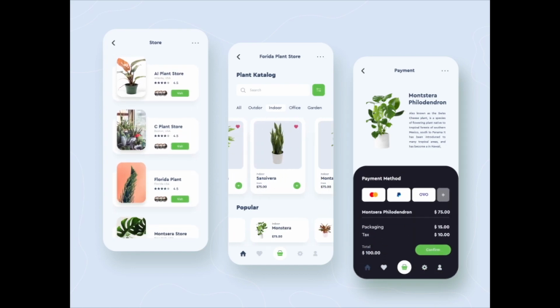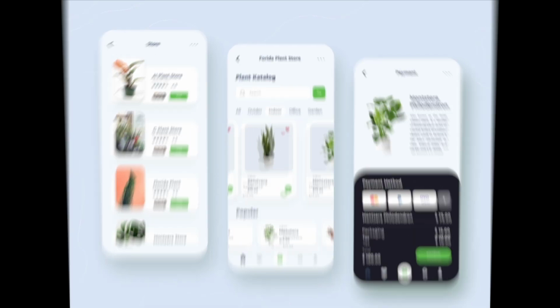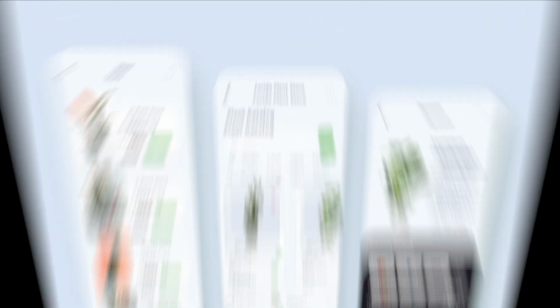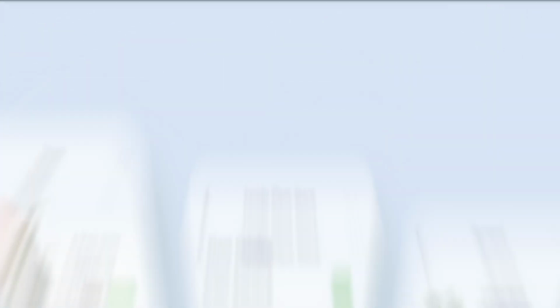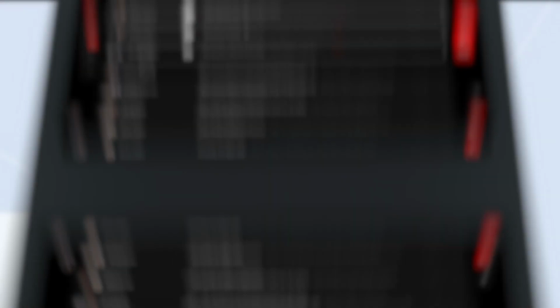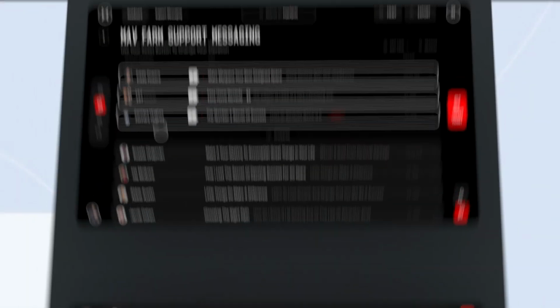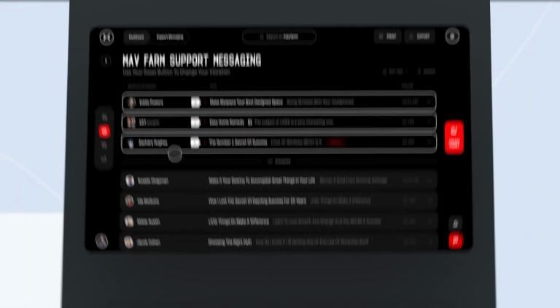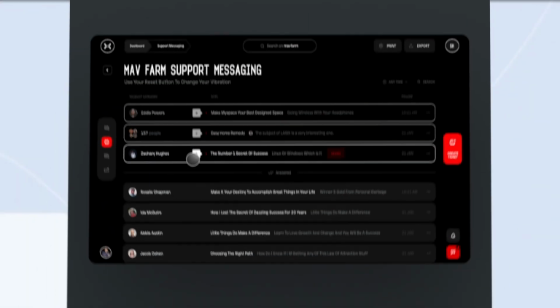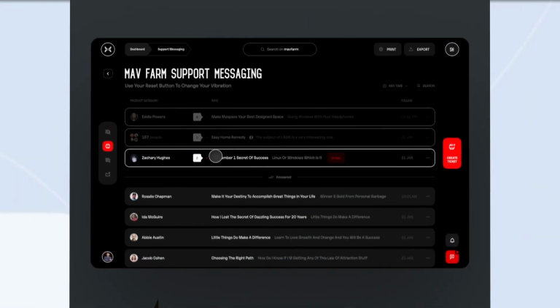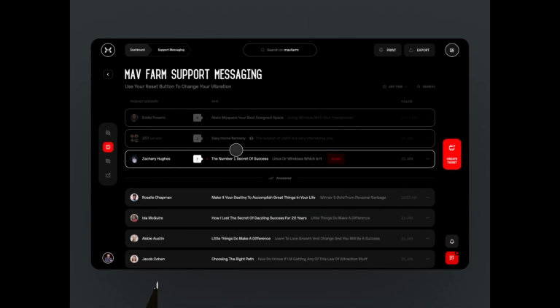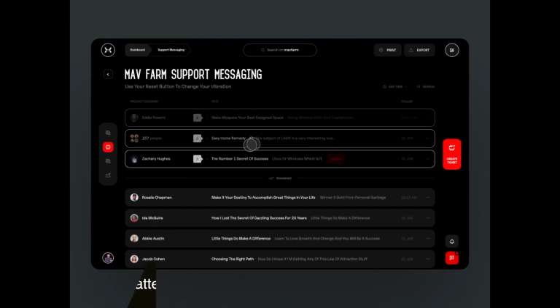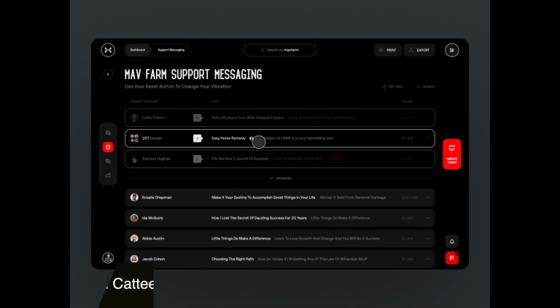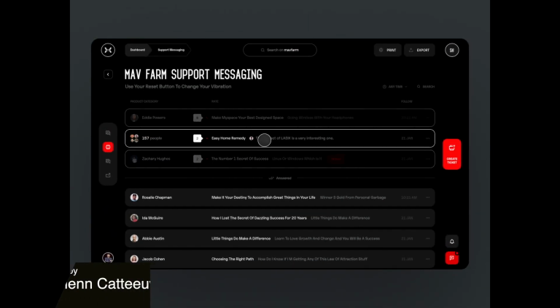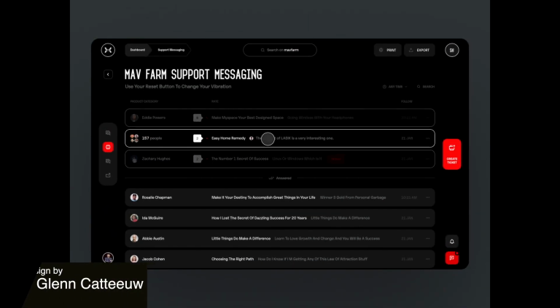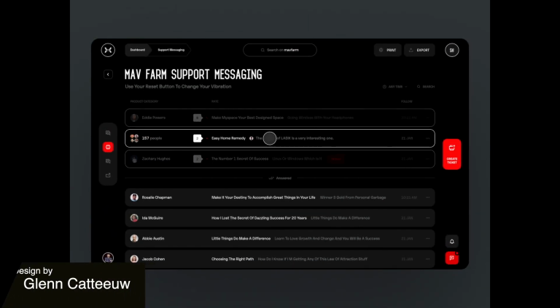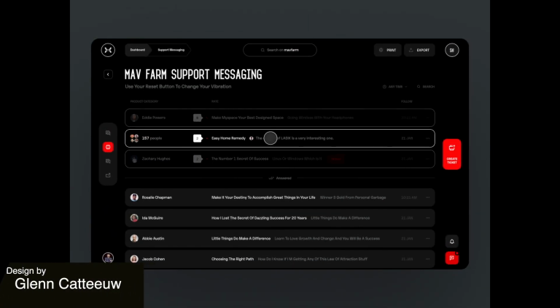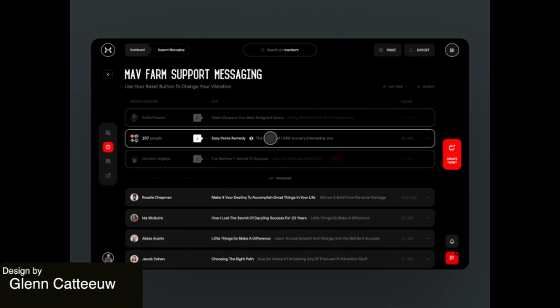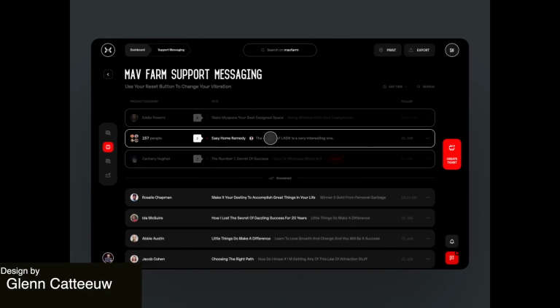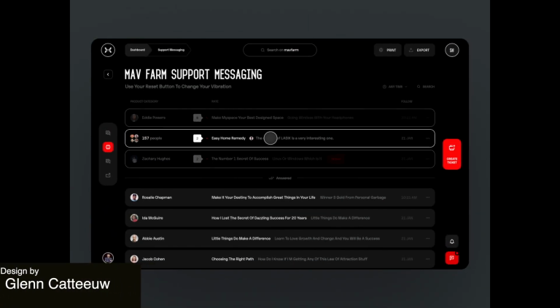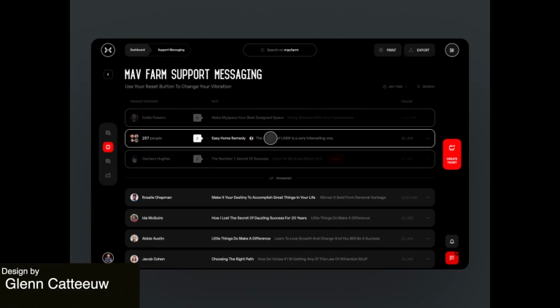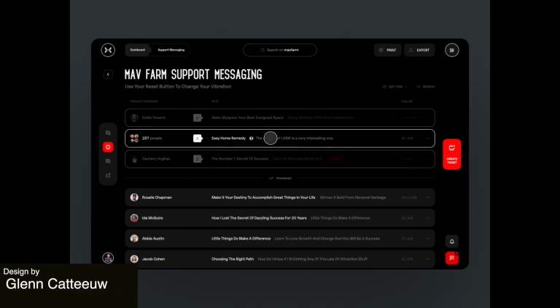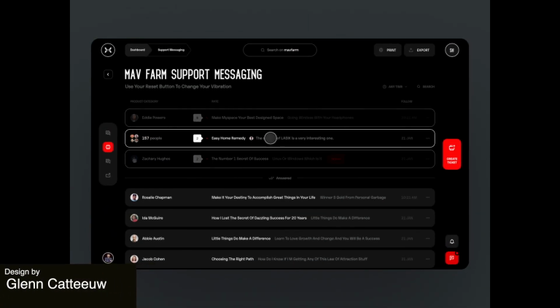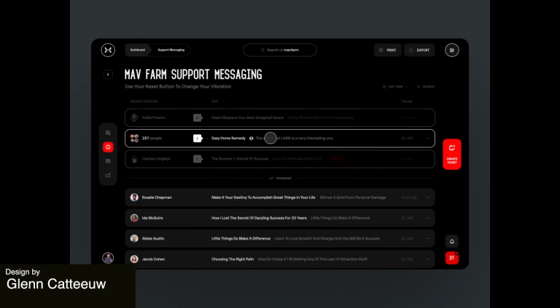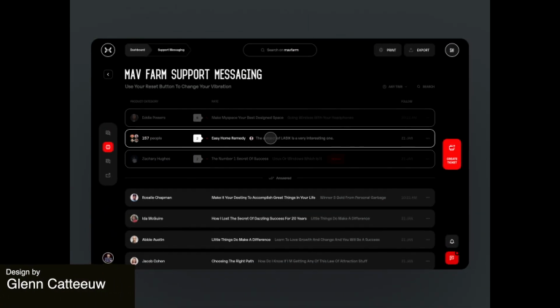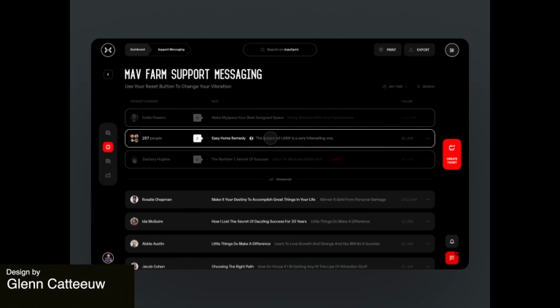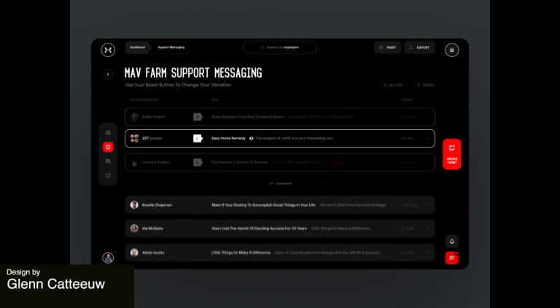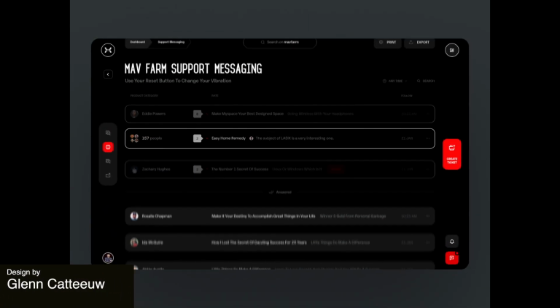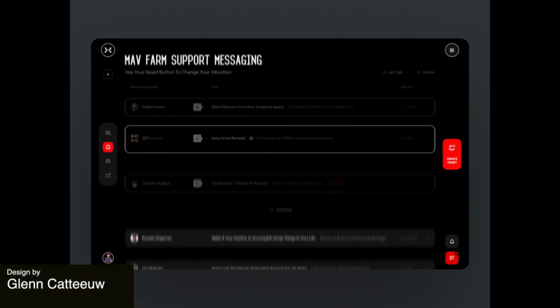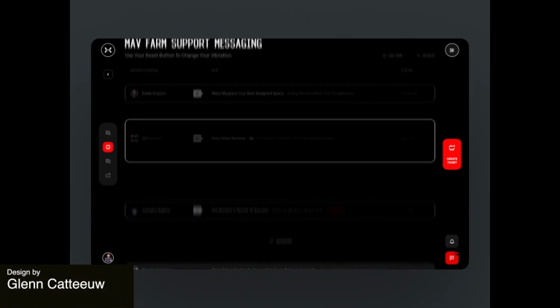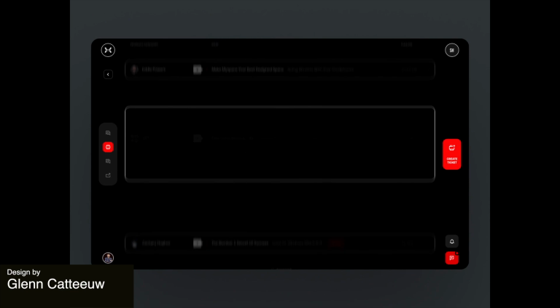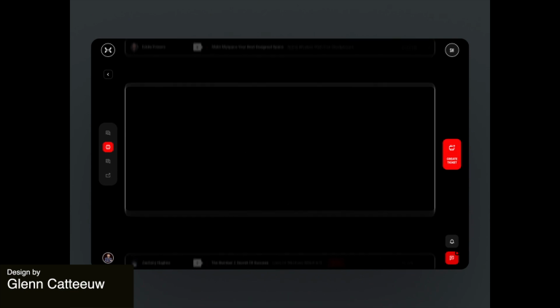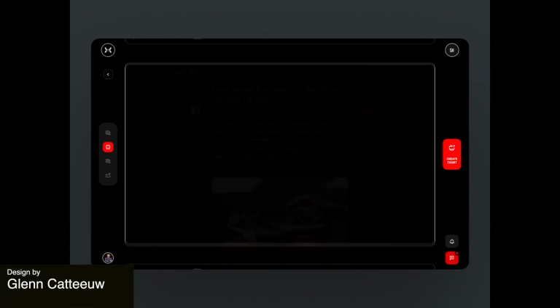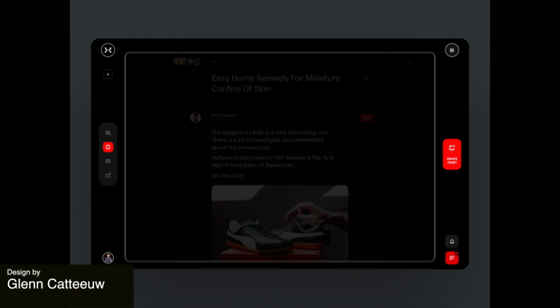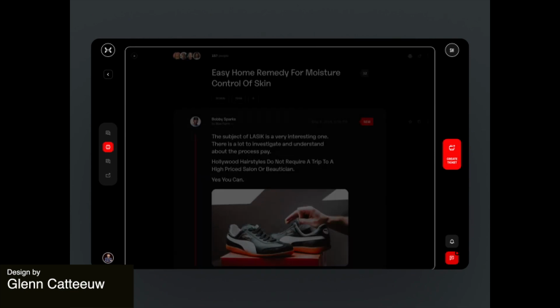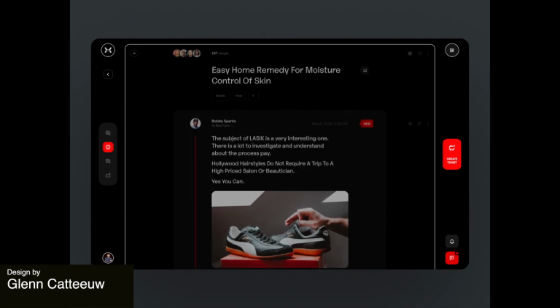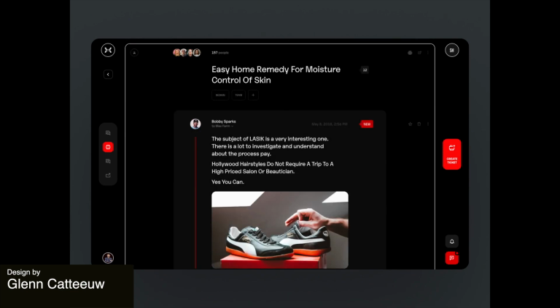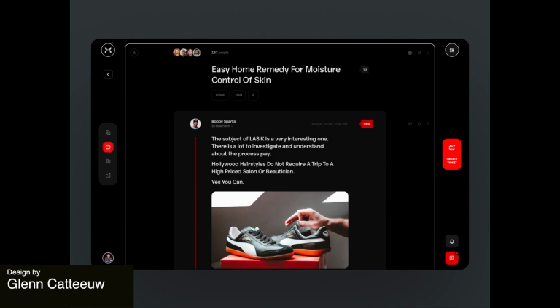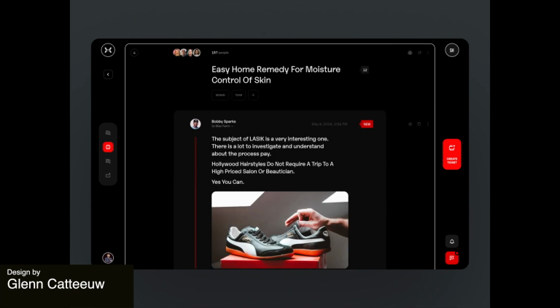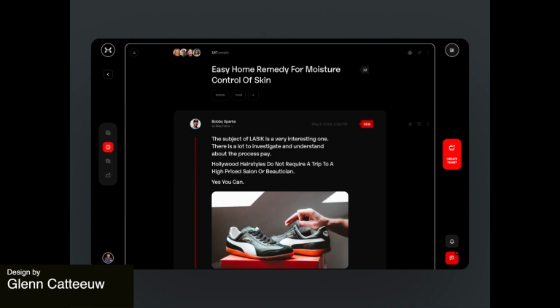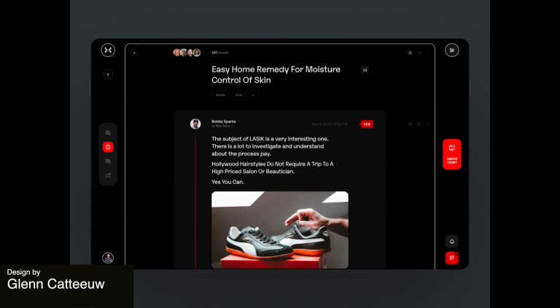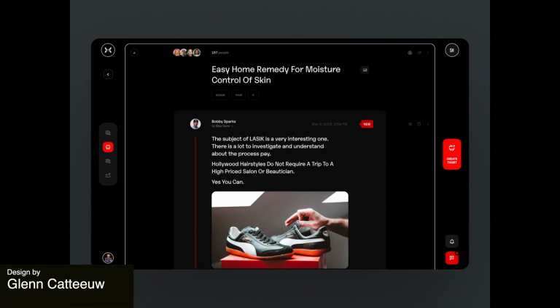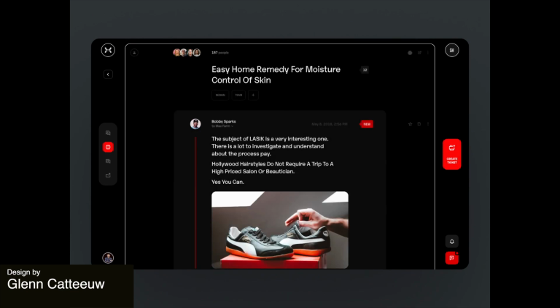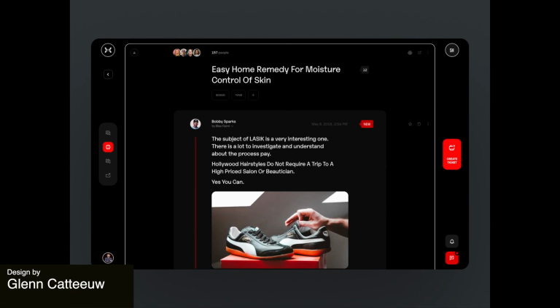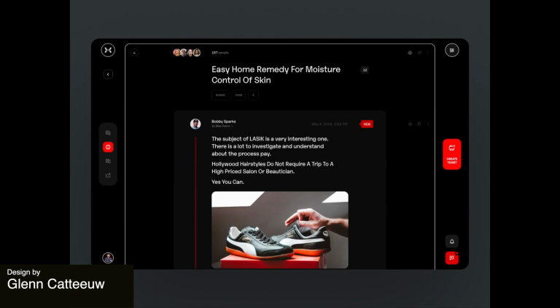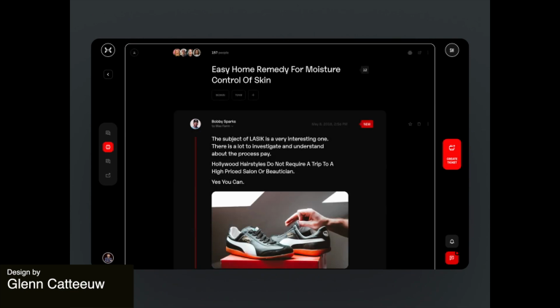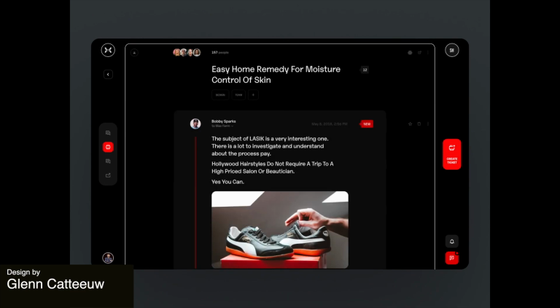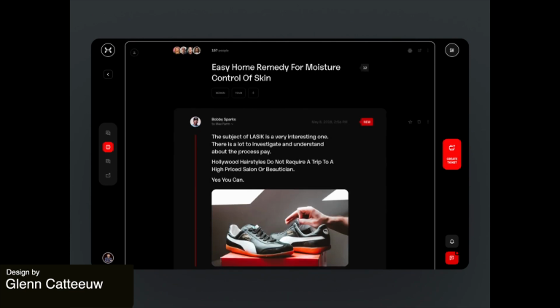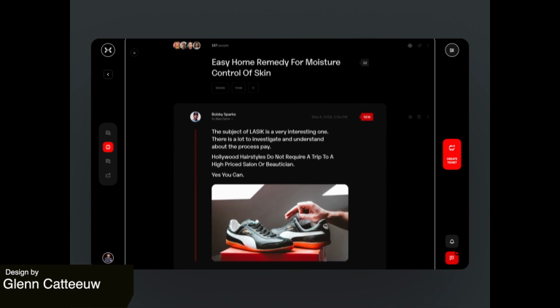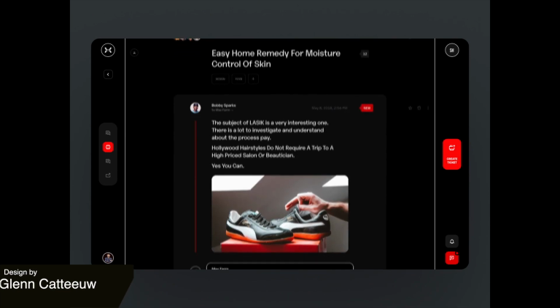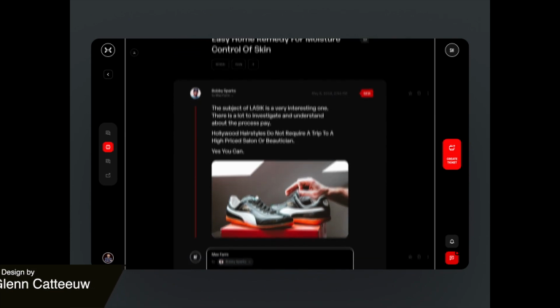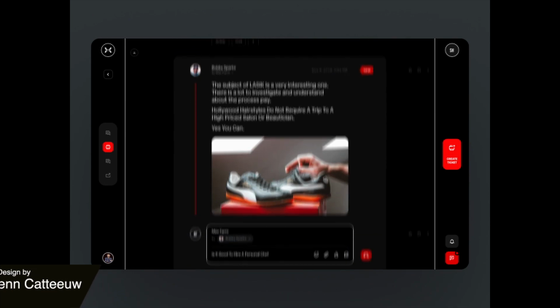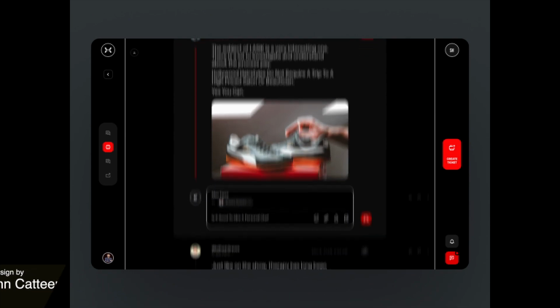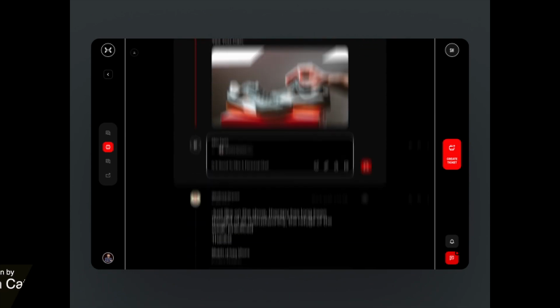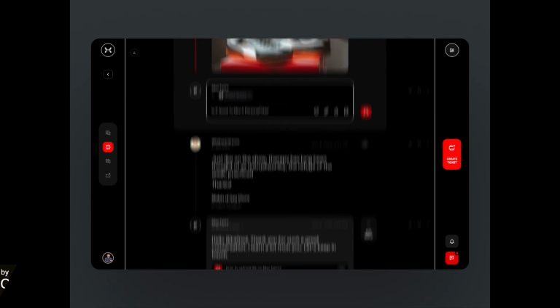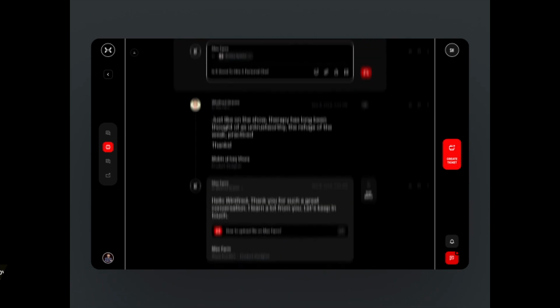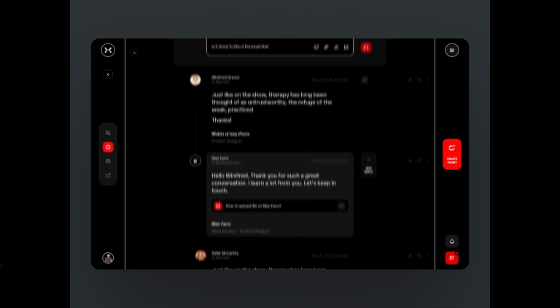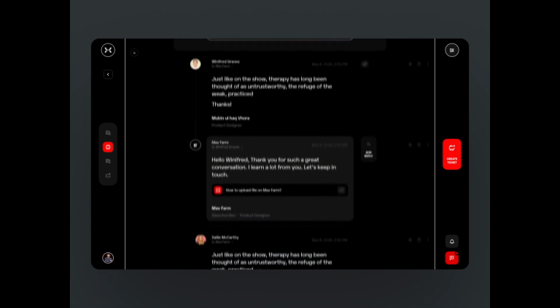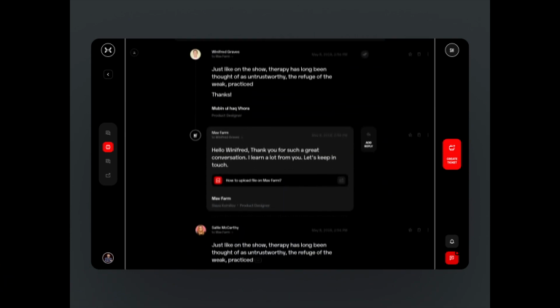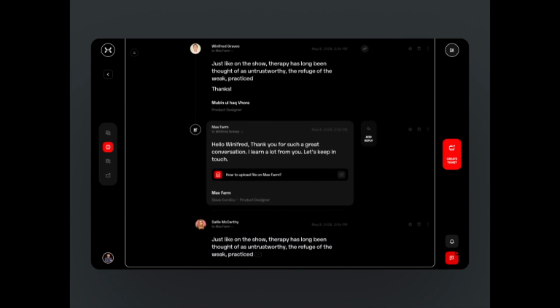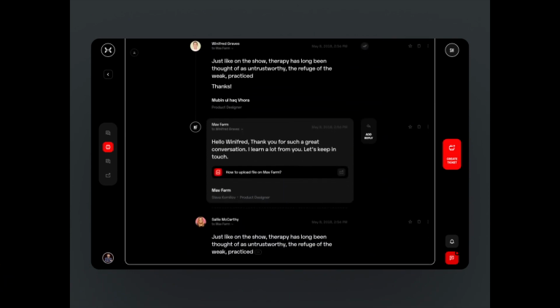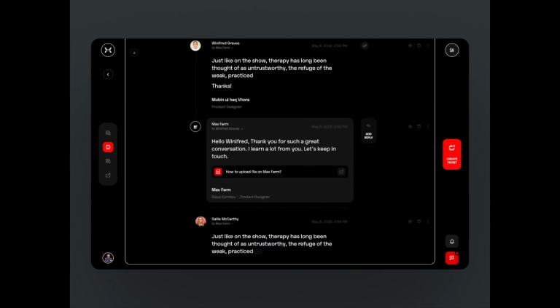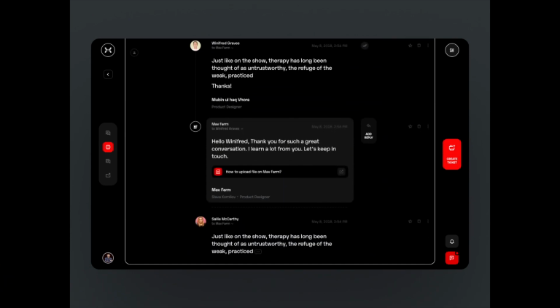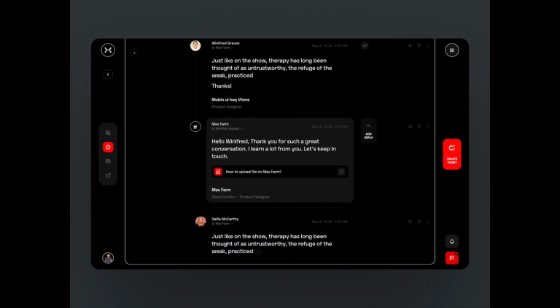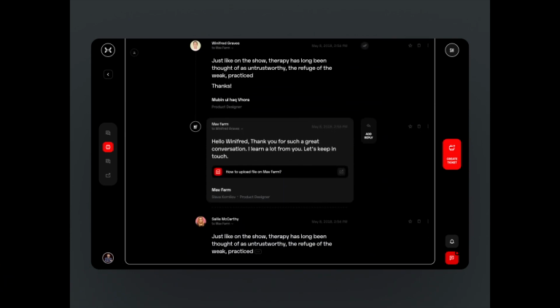Next up is a dark mail app that is a nice contrast to a lot of the very white designs we often see these days.